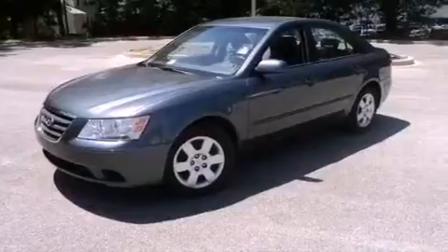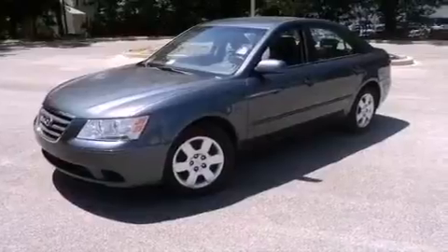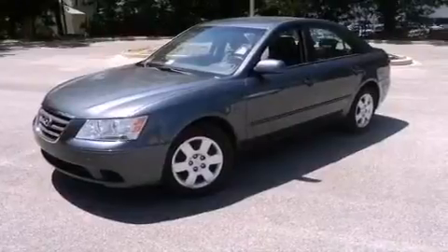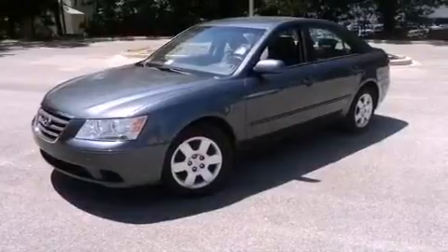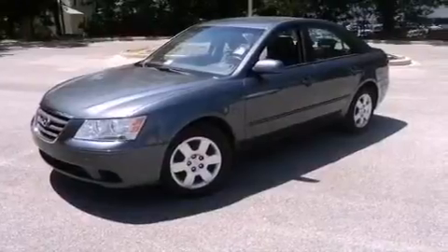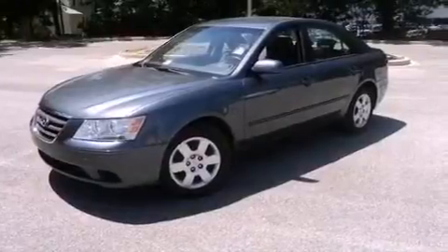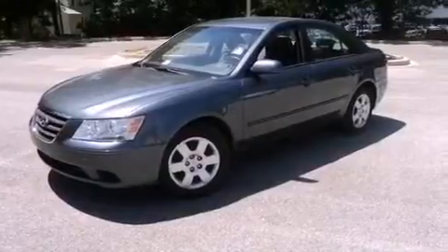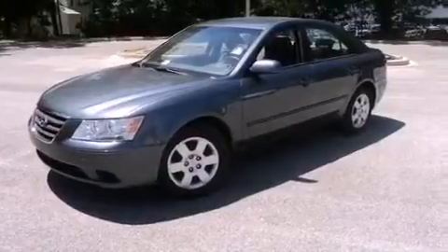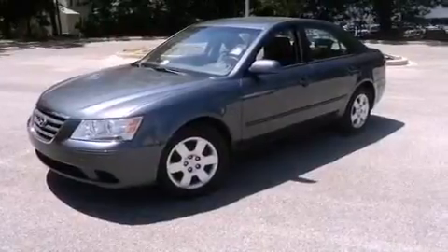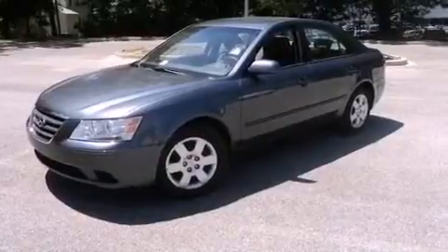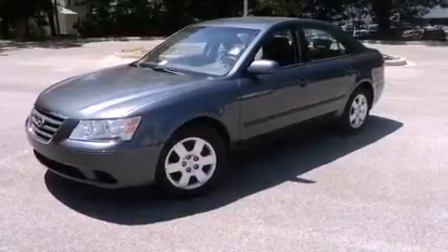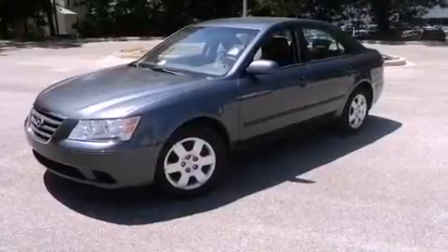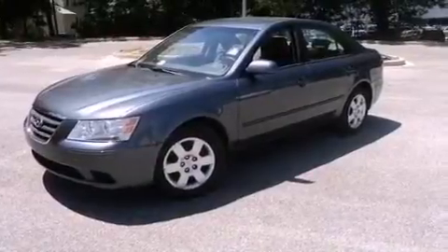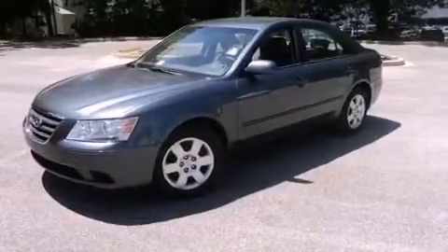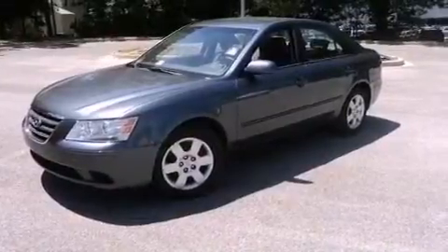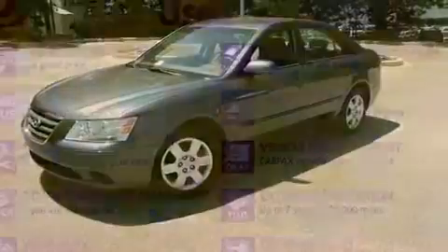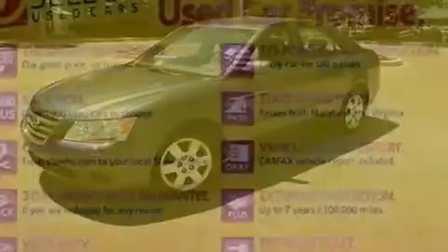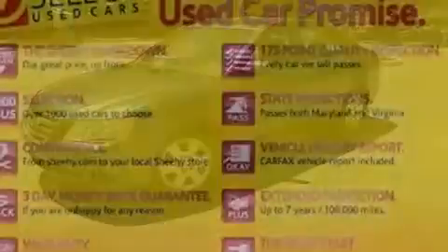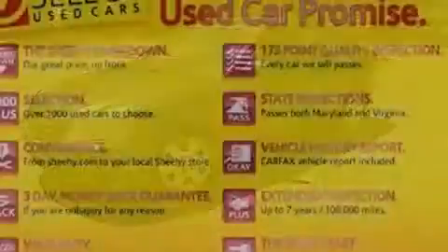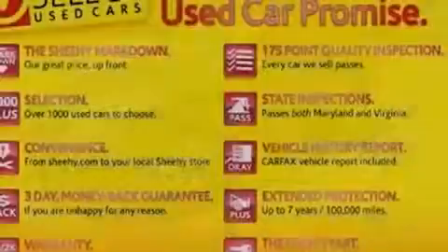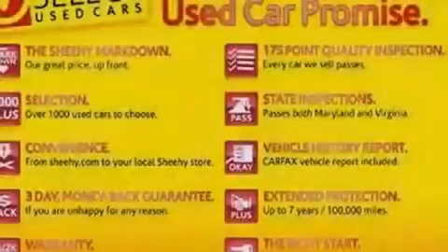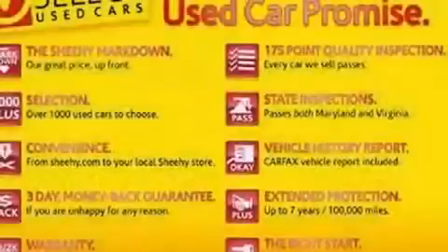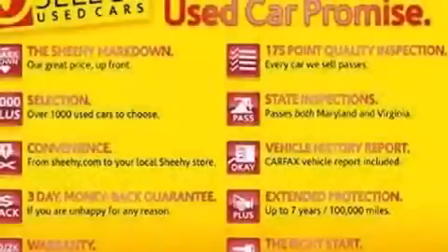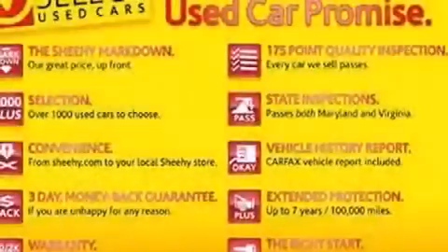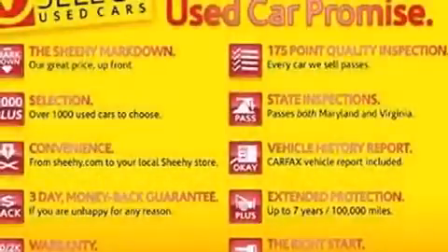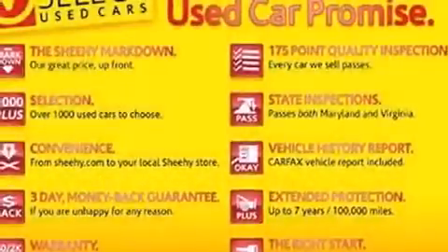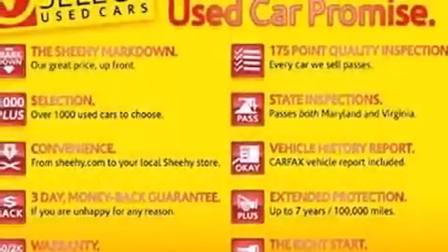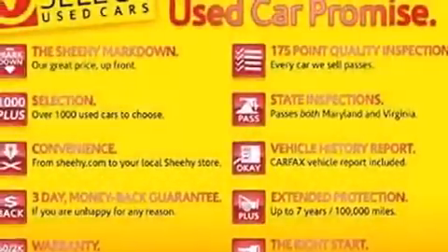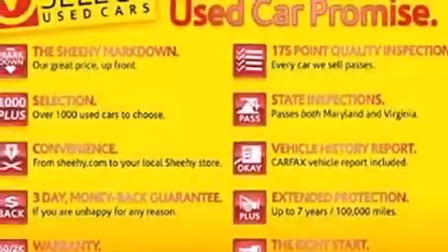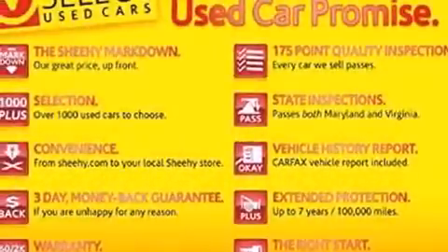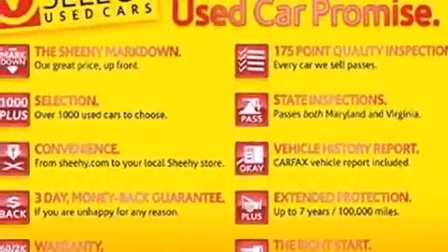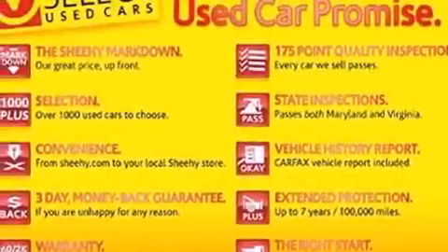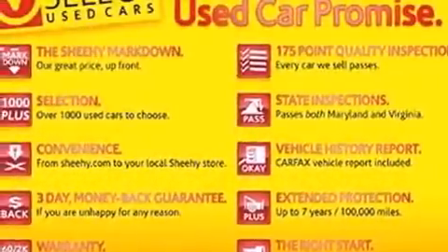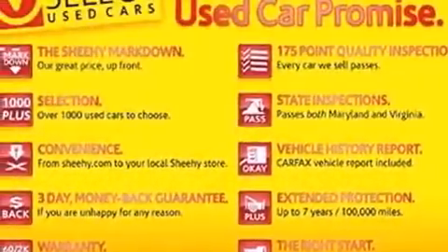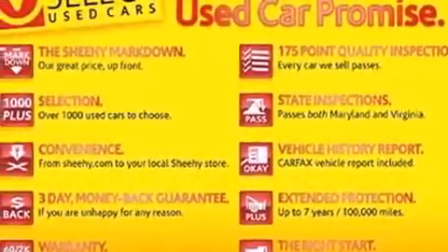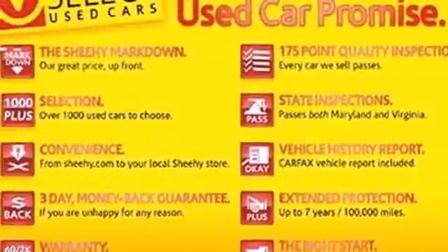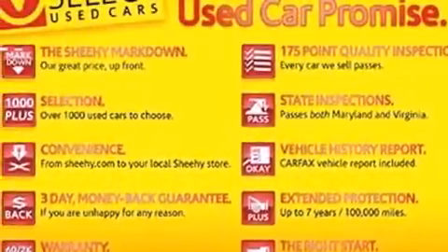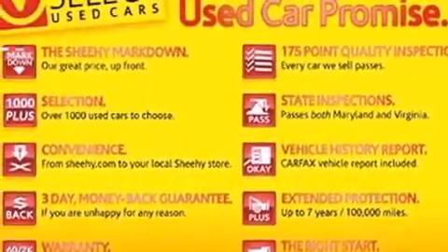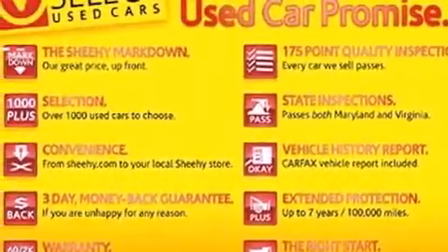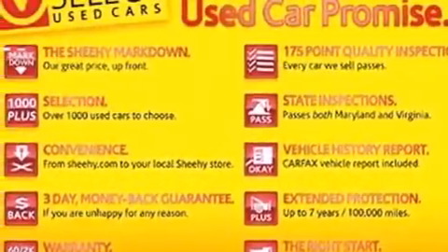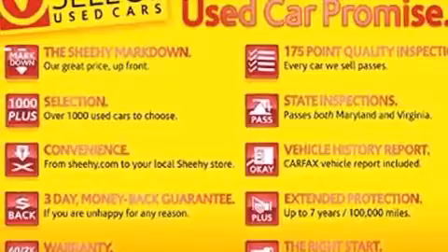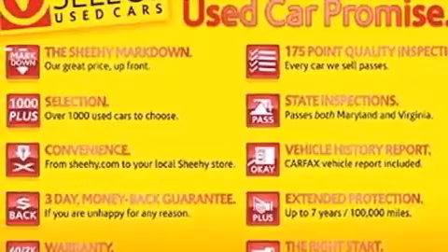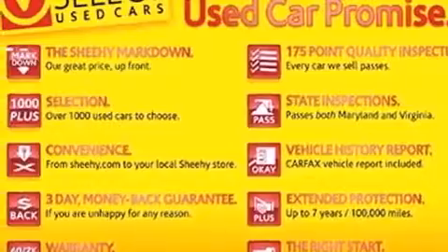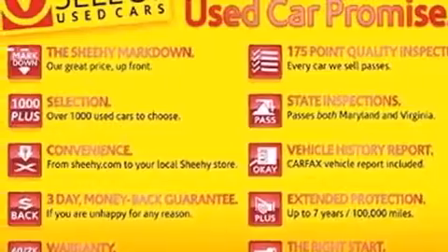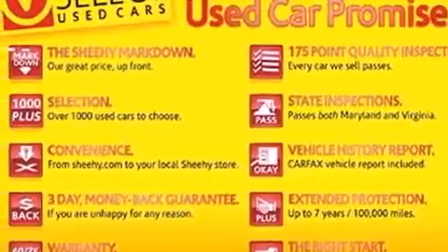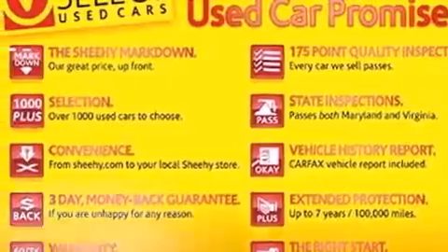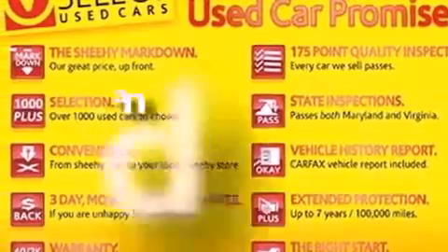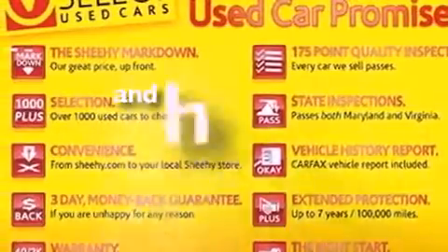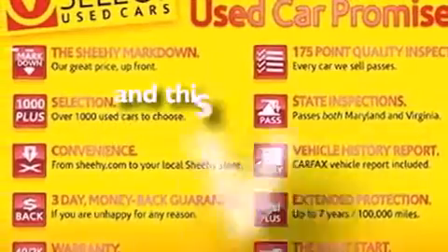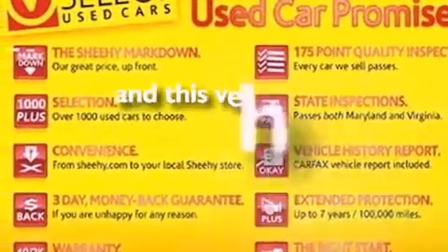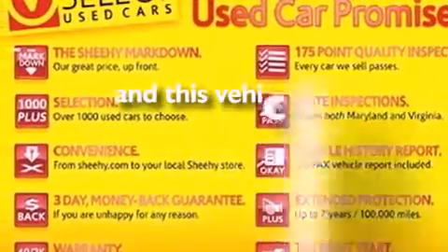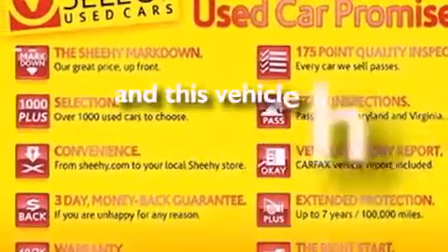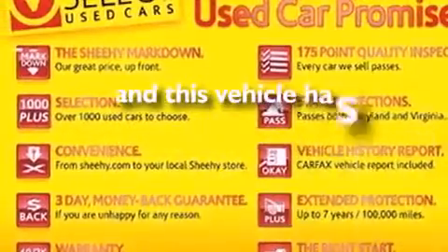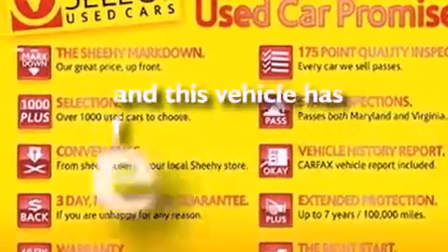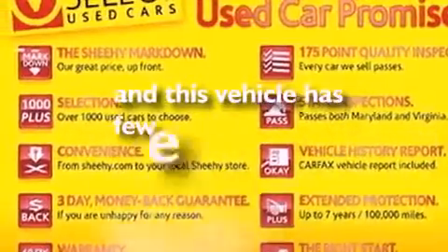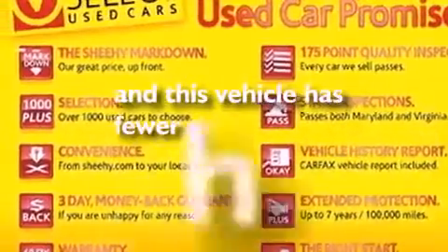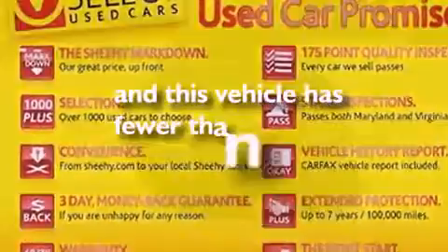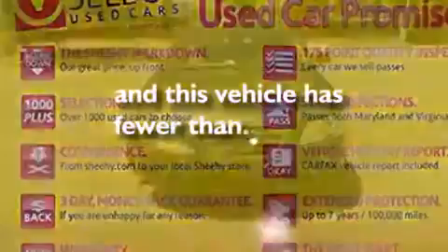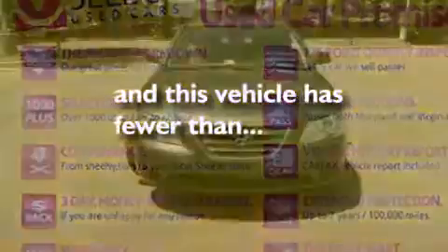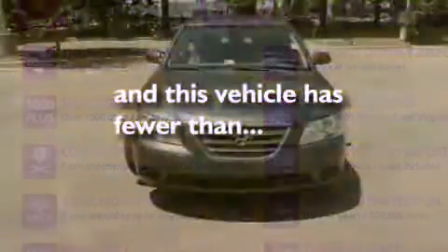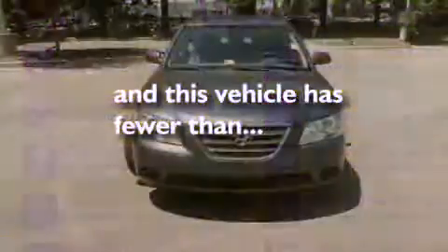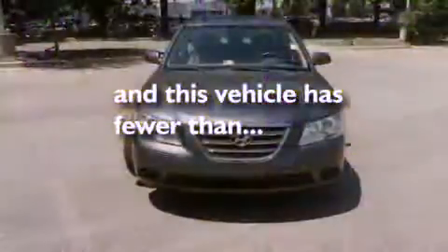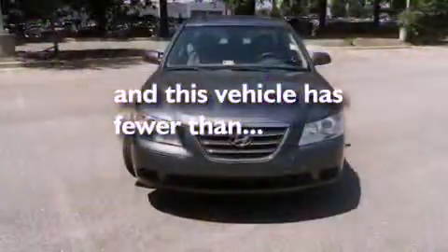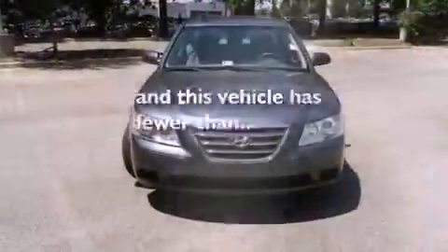Additional features include an illuminated driver's side vanity mirror, tinted glass, rear impact crumple zones, a rear window defroster, and this vehicle has less than 38,000 miles.